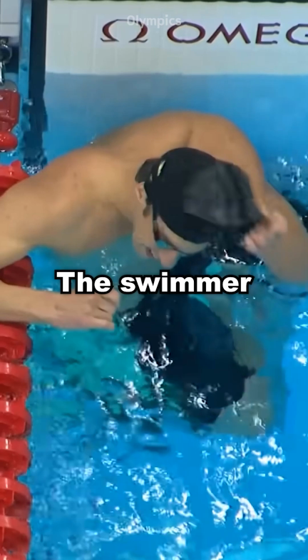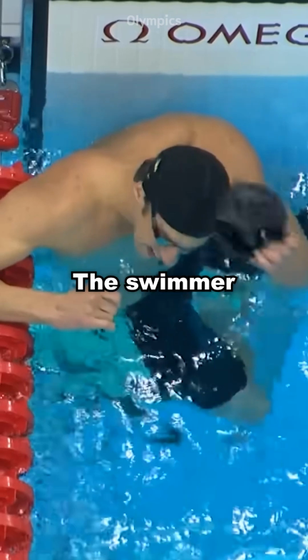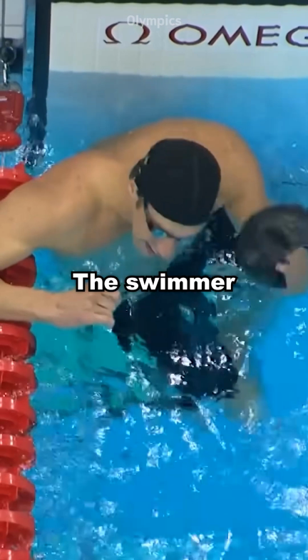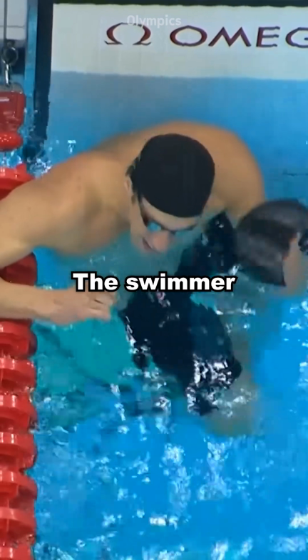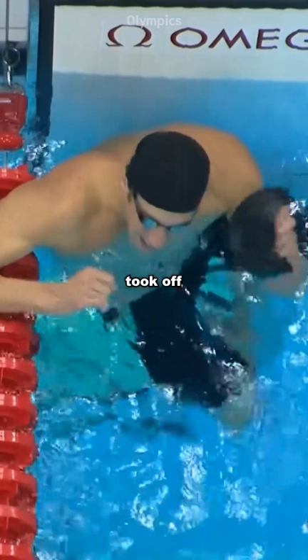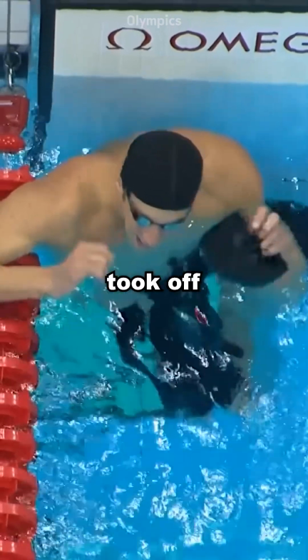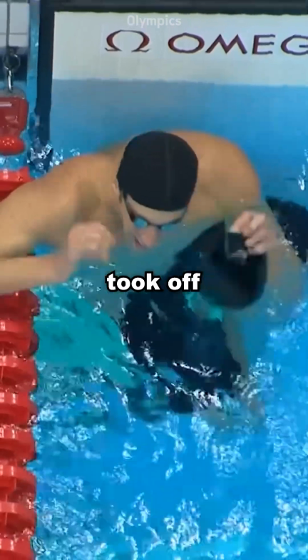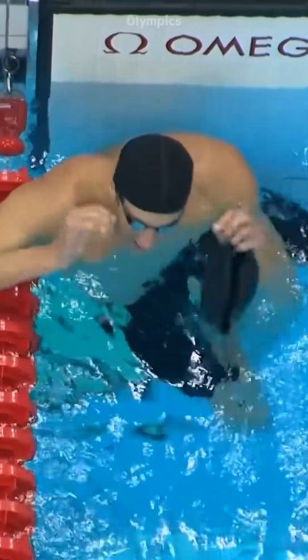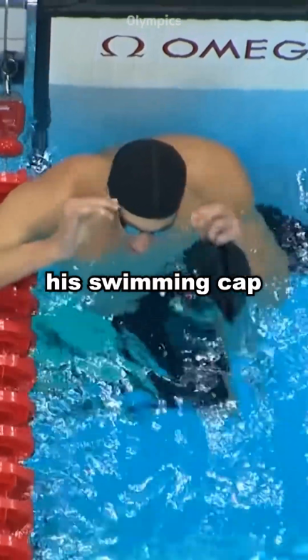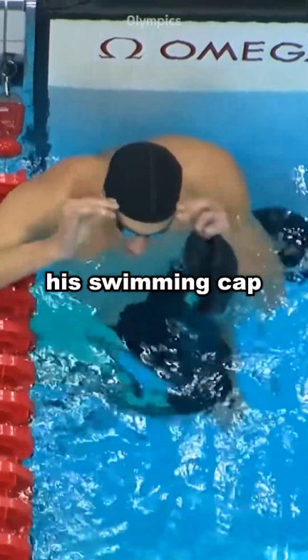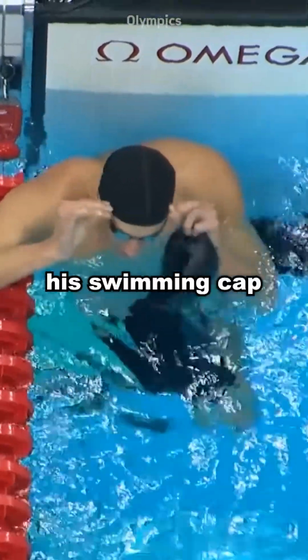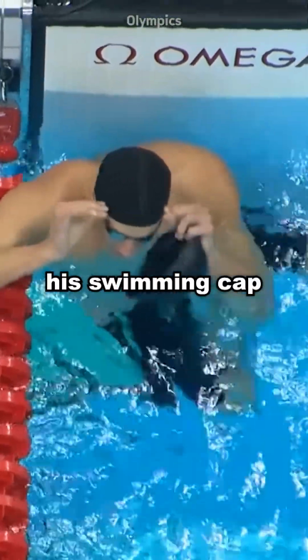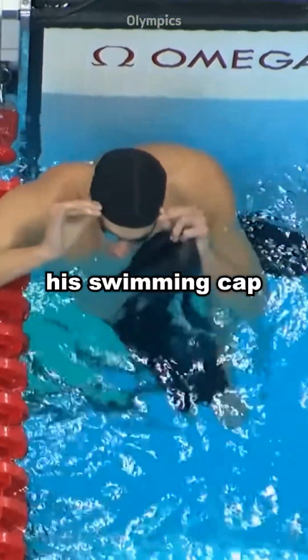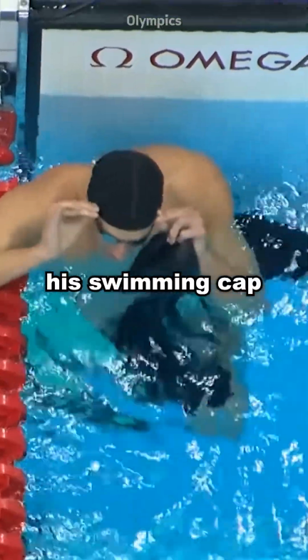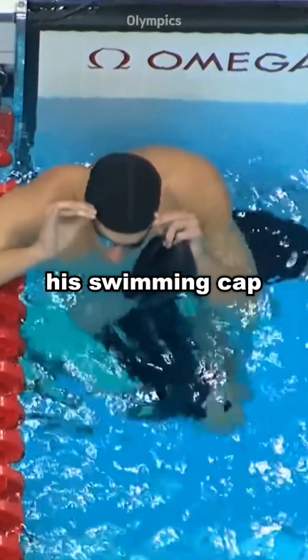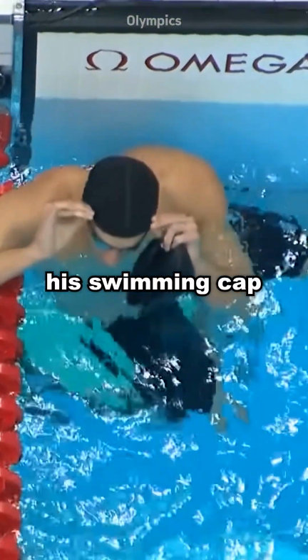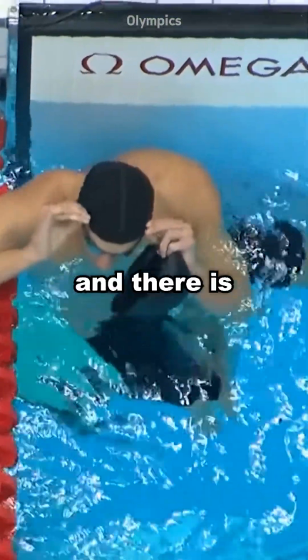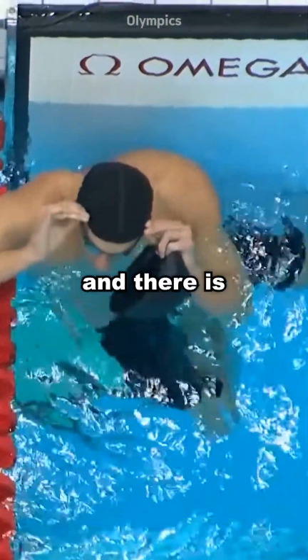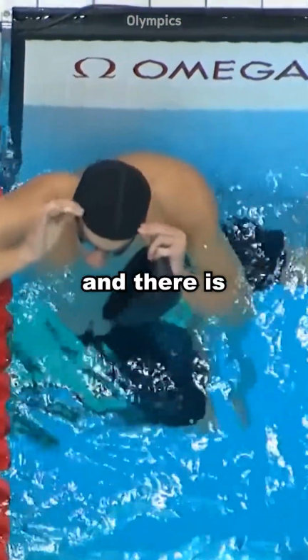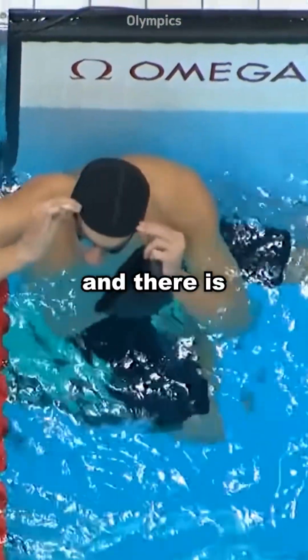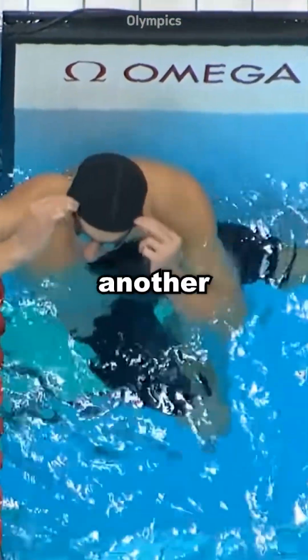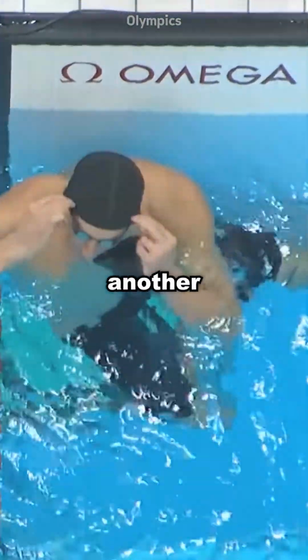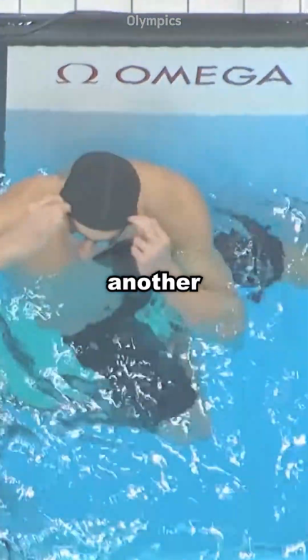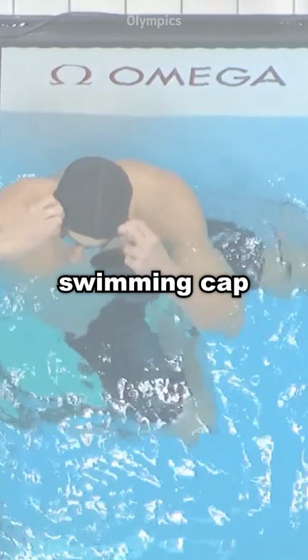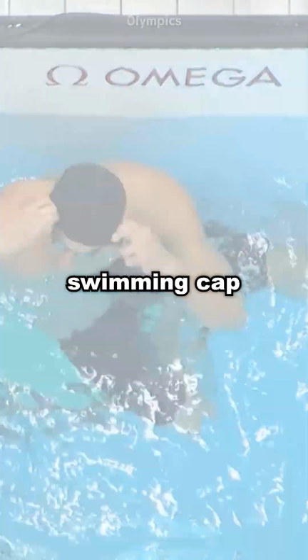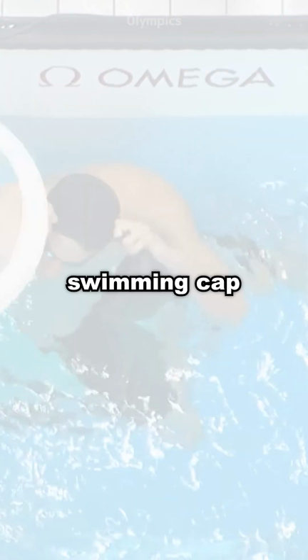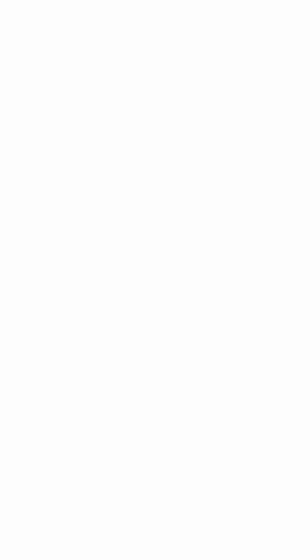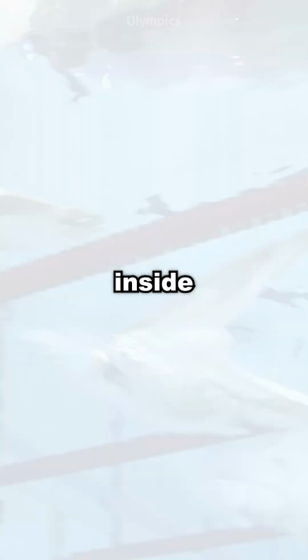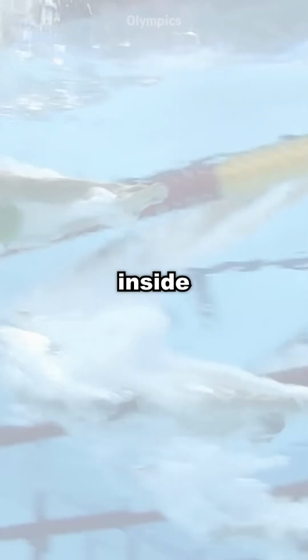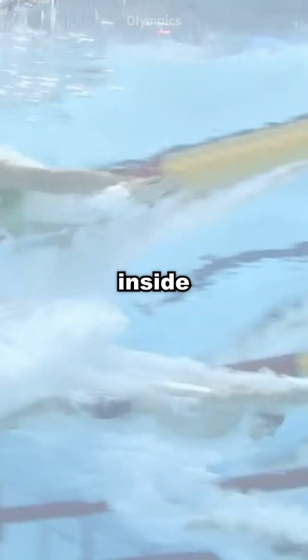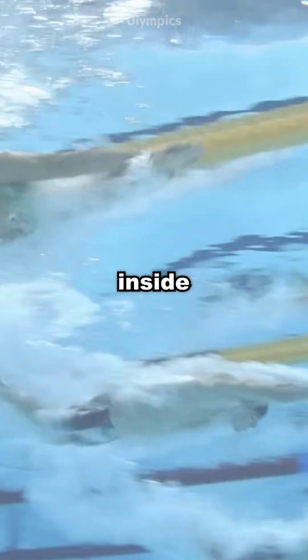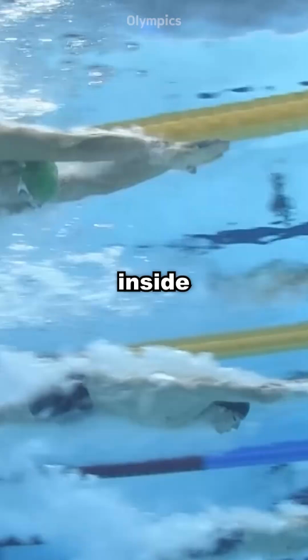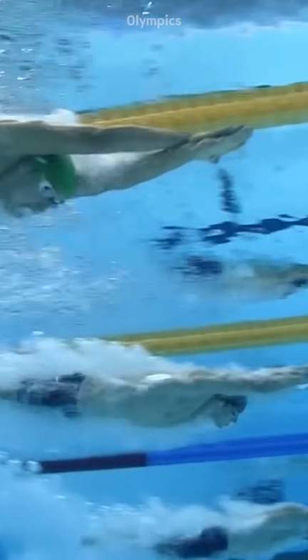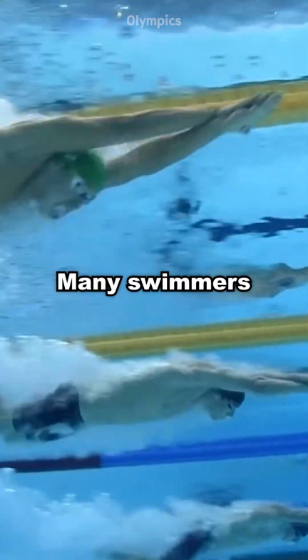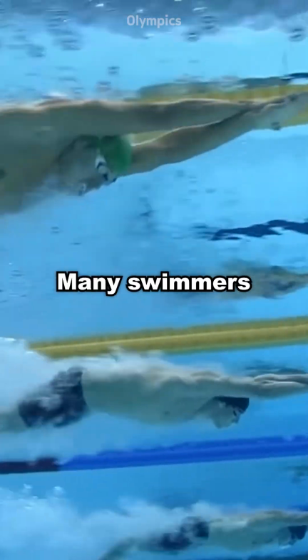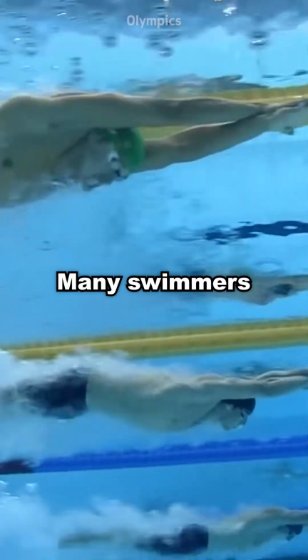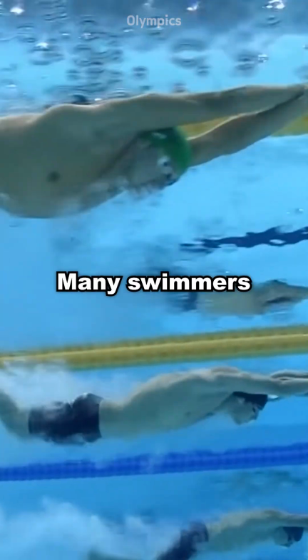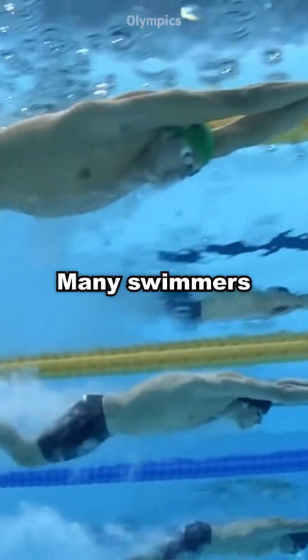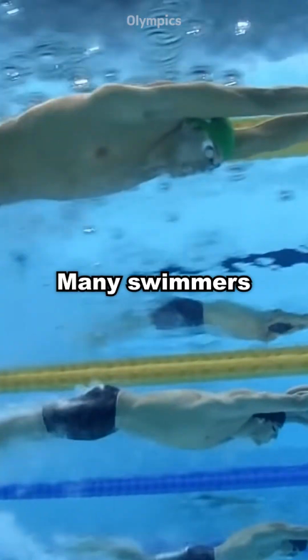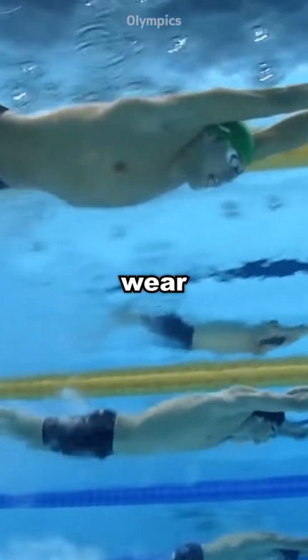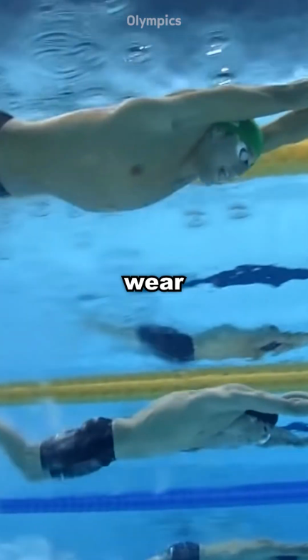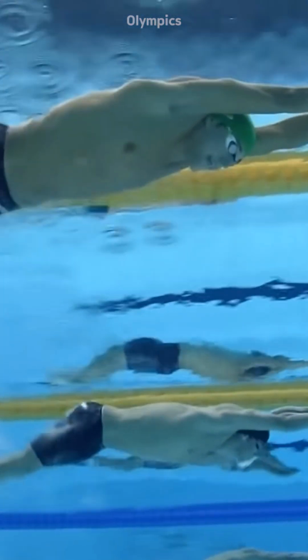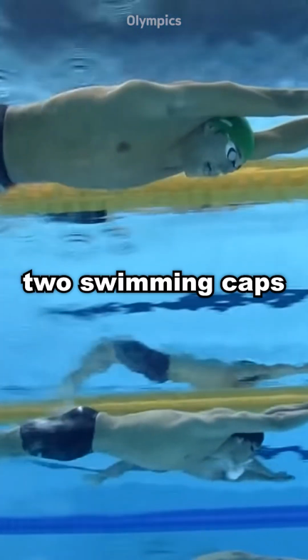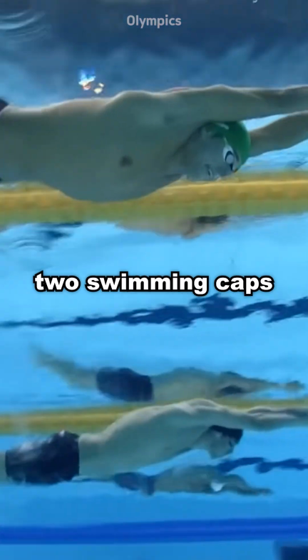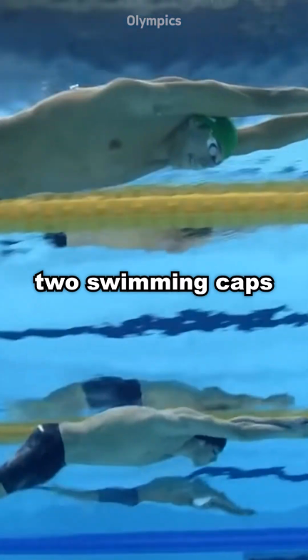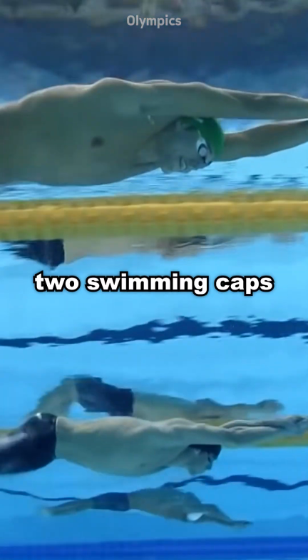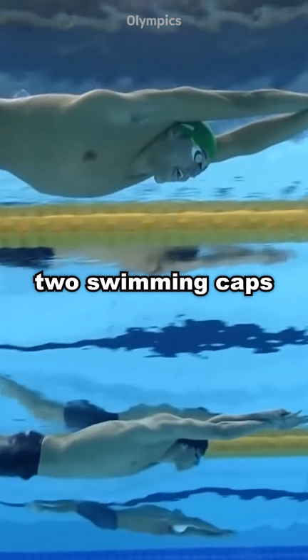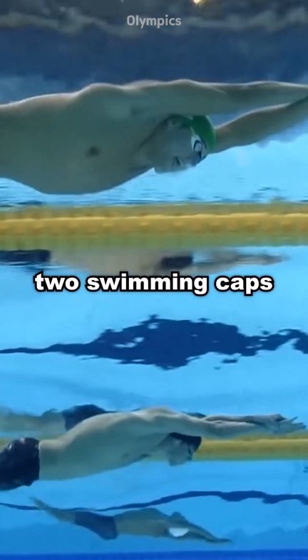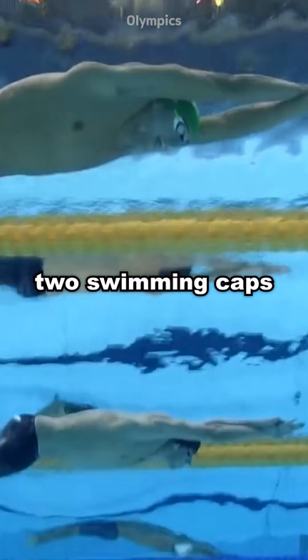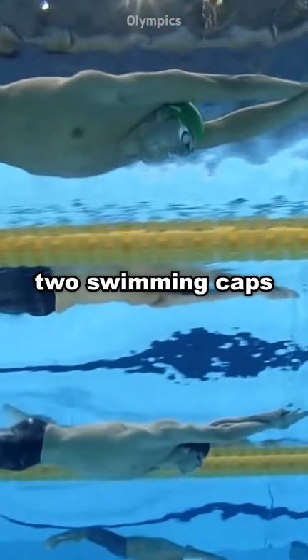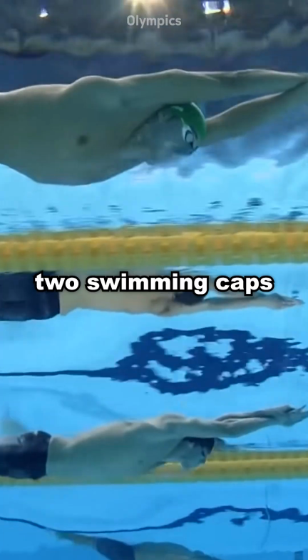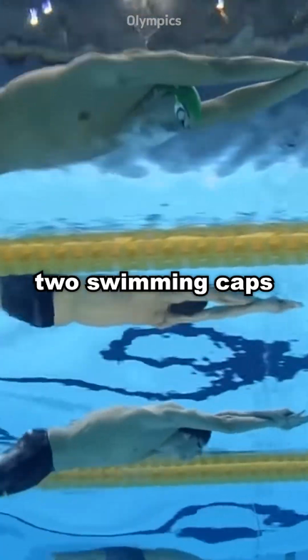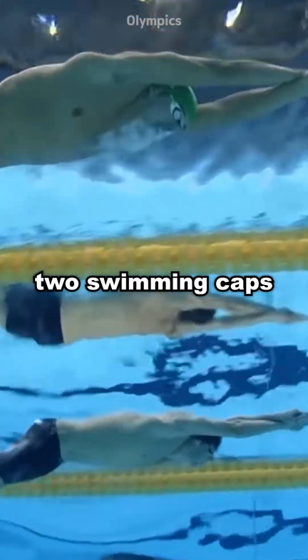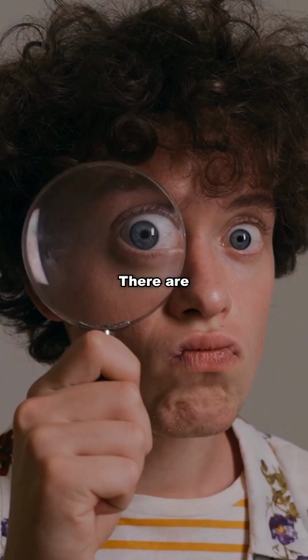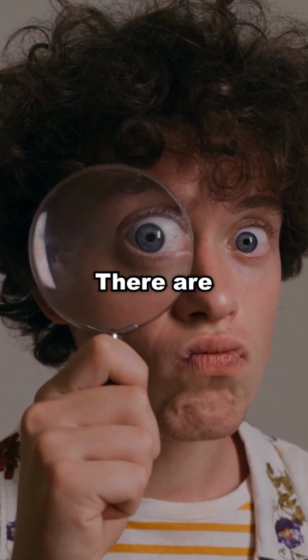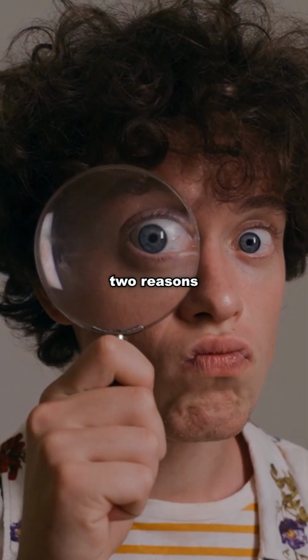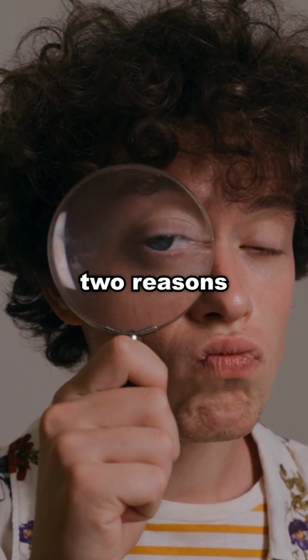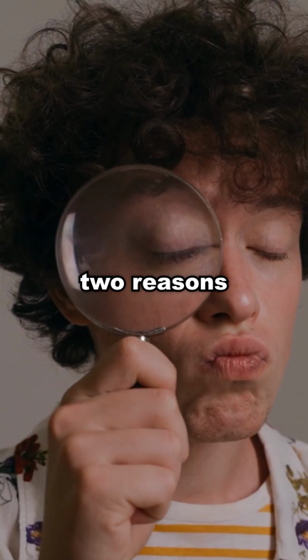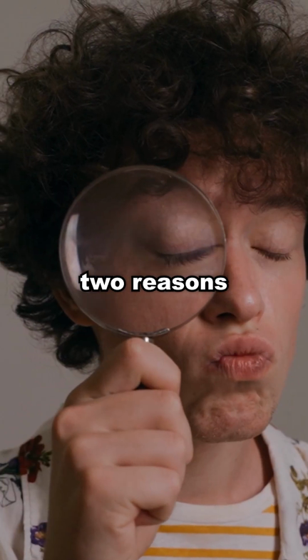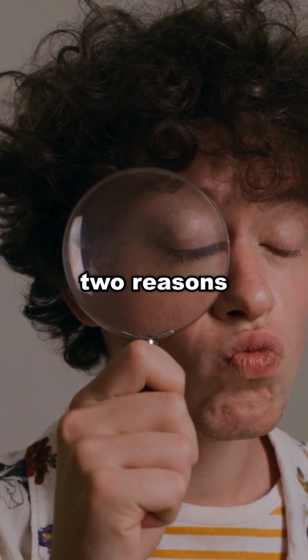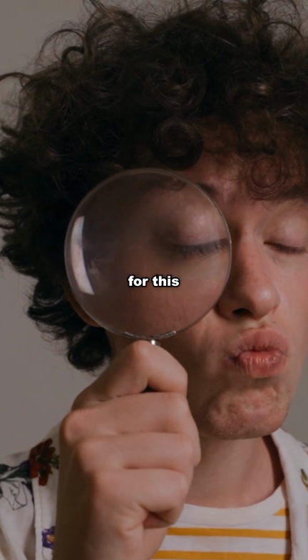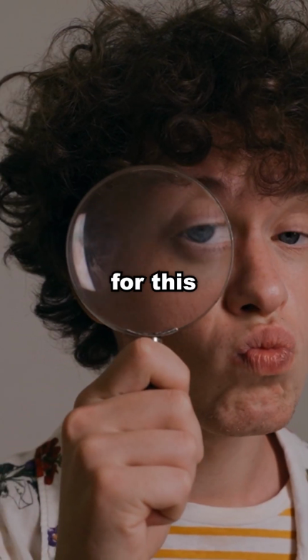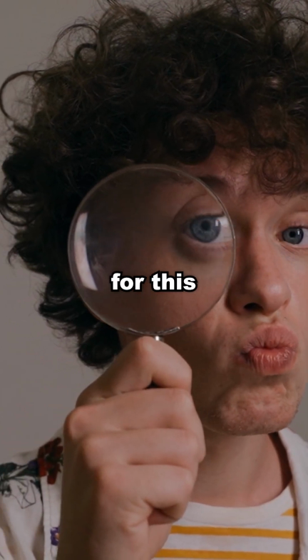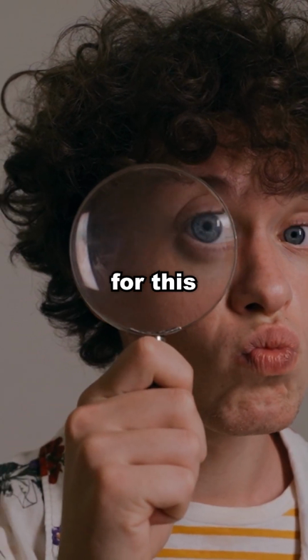The swimmer took off his swimming cap, and there is another swimming cap inside. Many swimmers wear two swimming caps. There are two reasons for this.